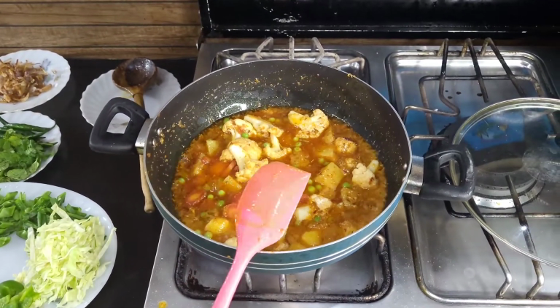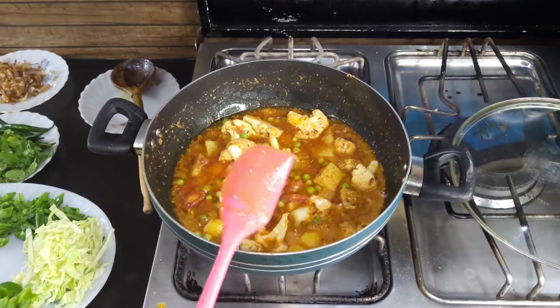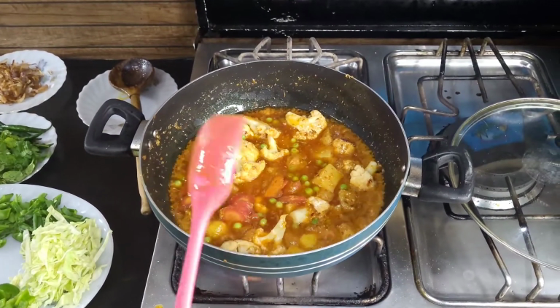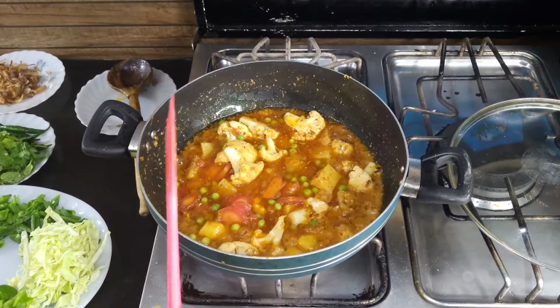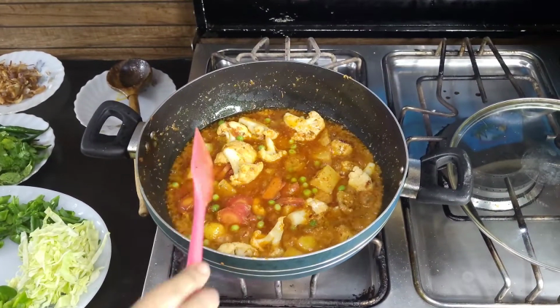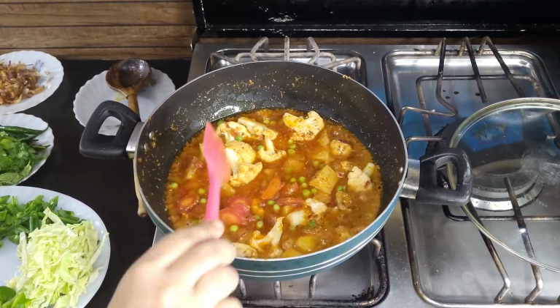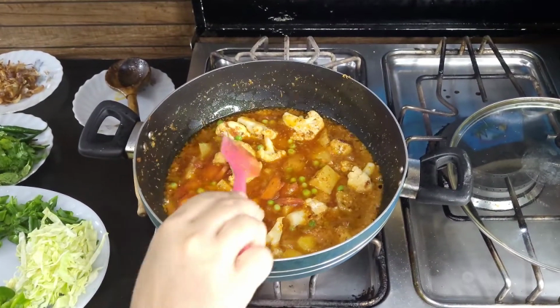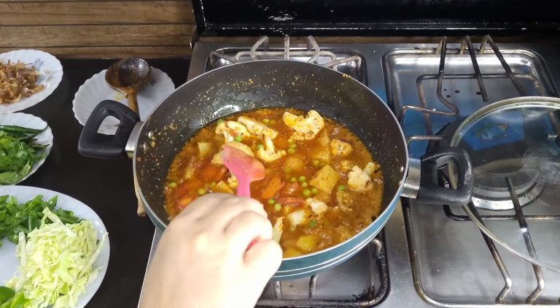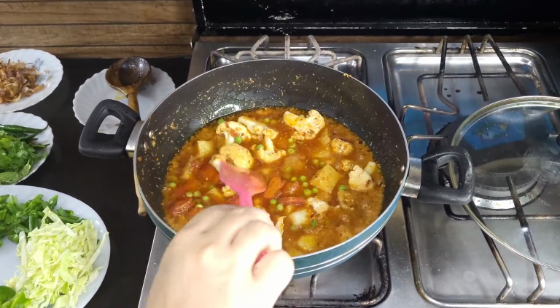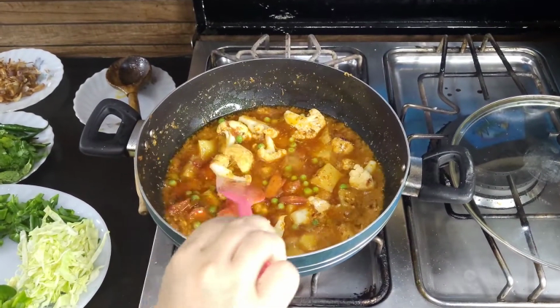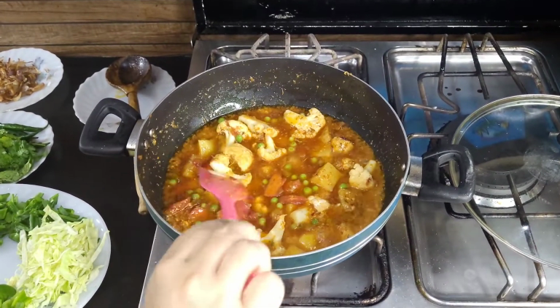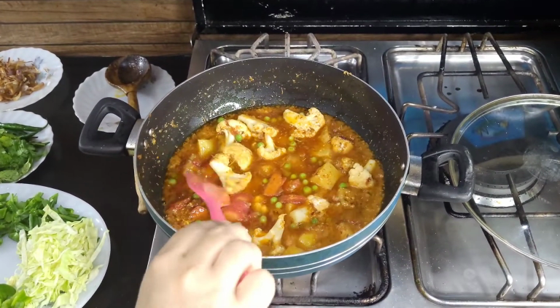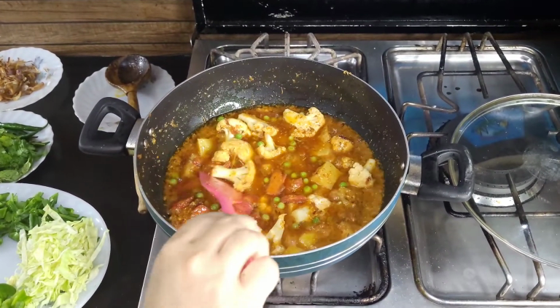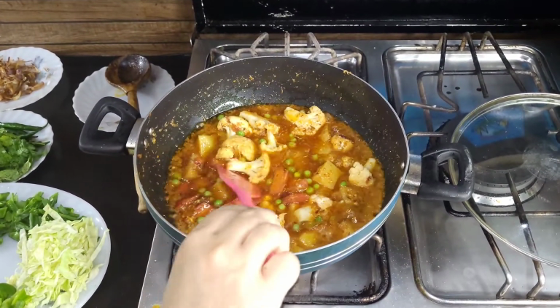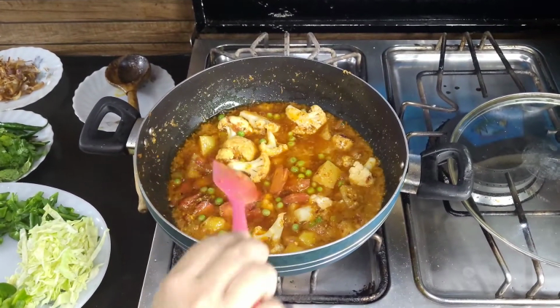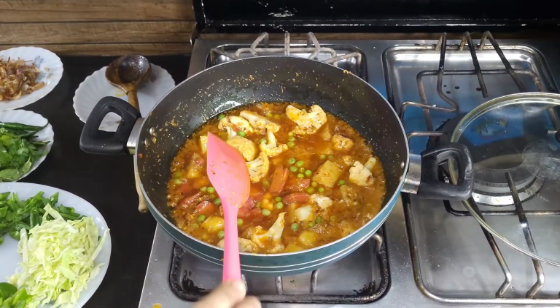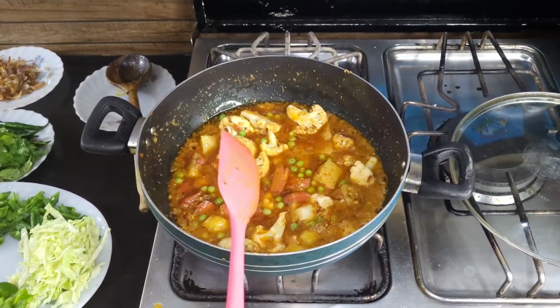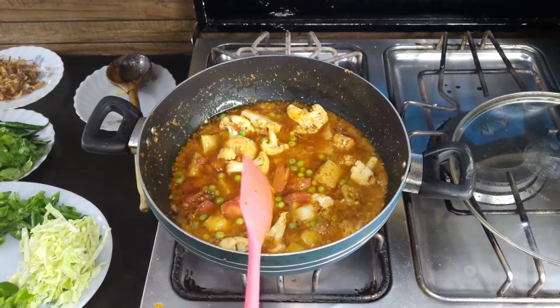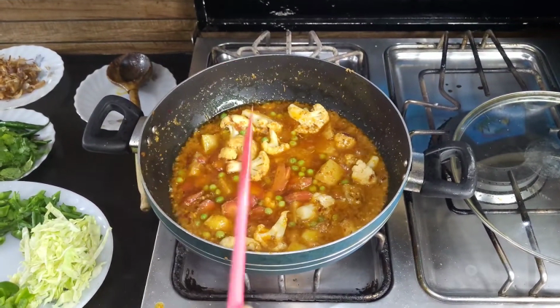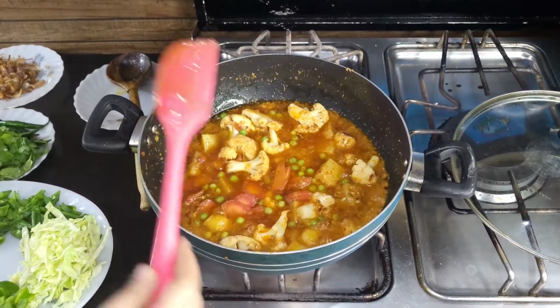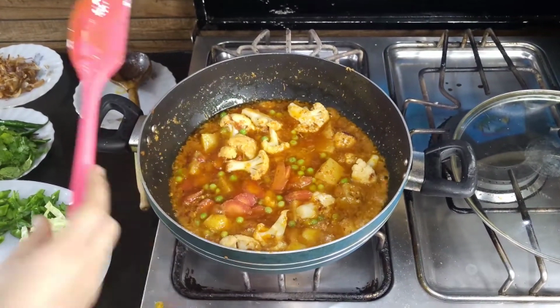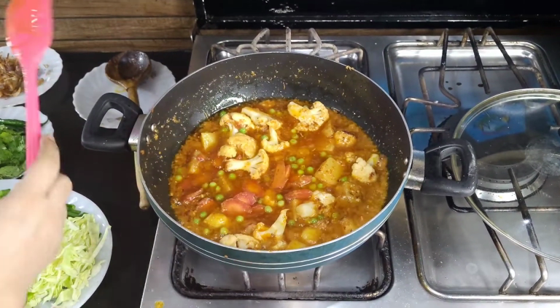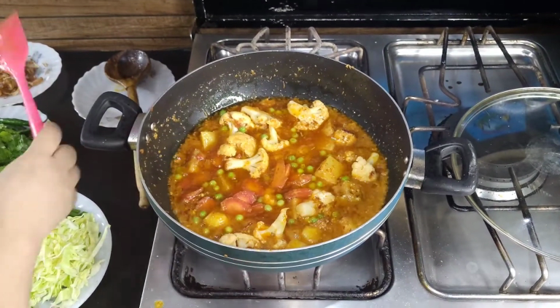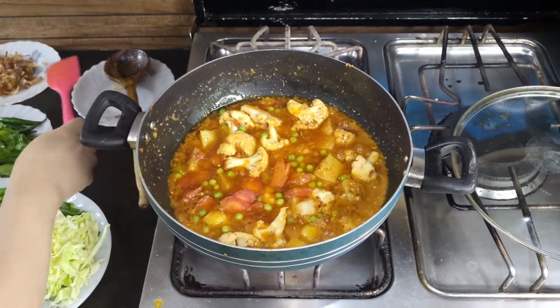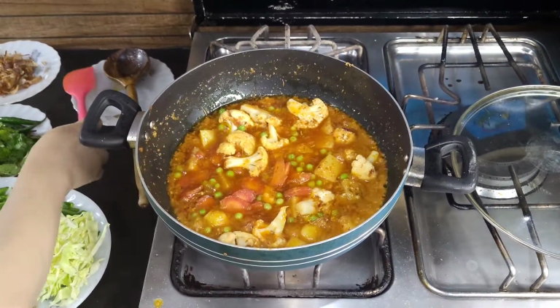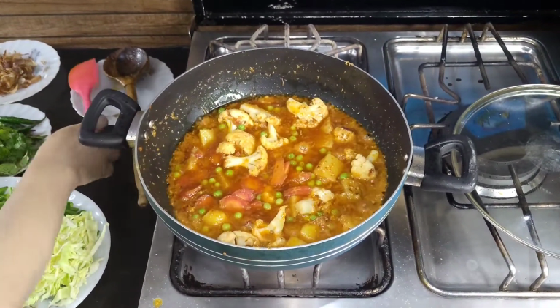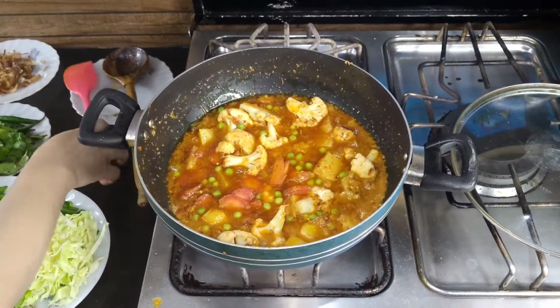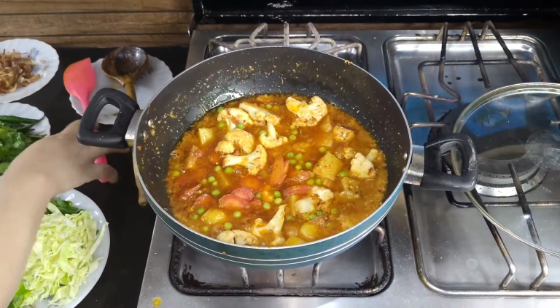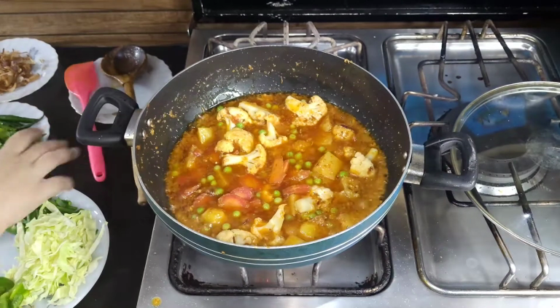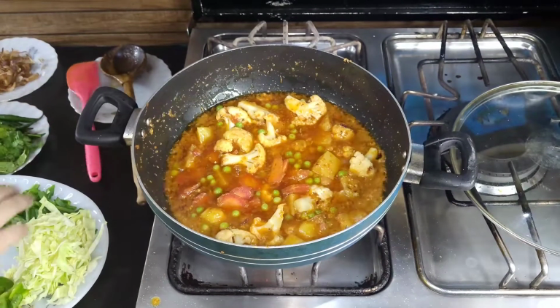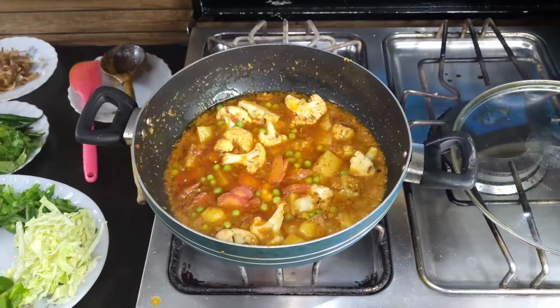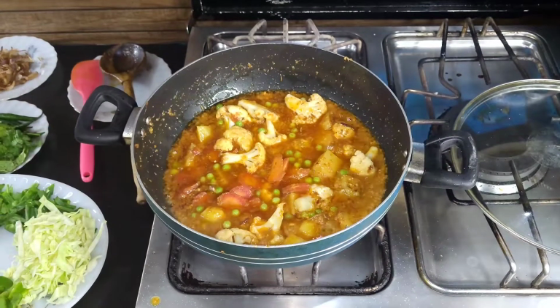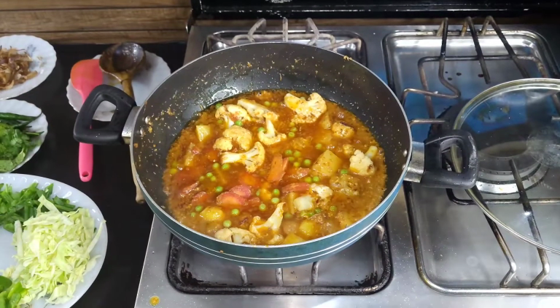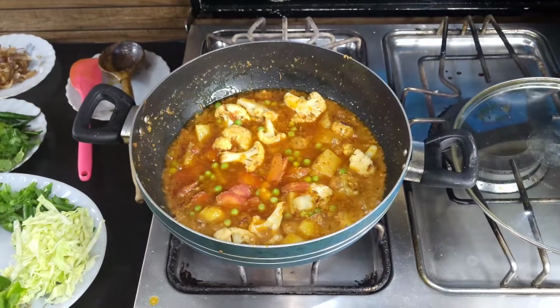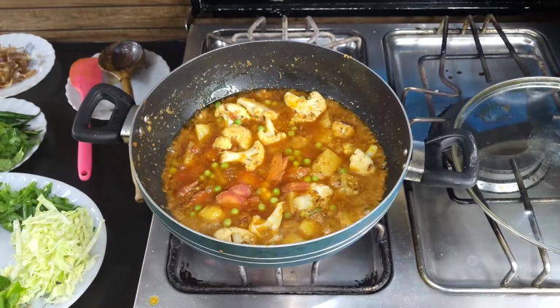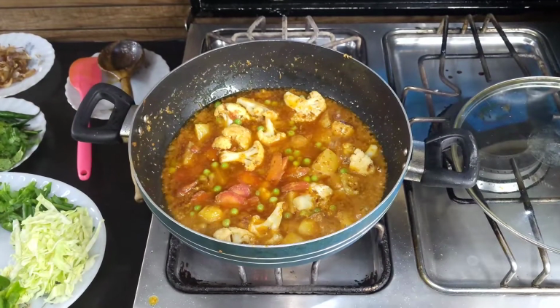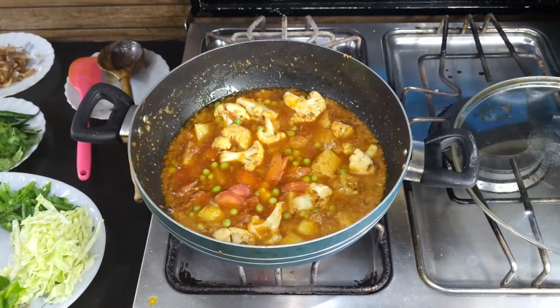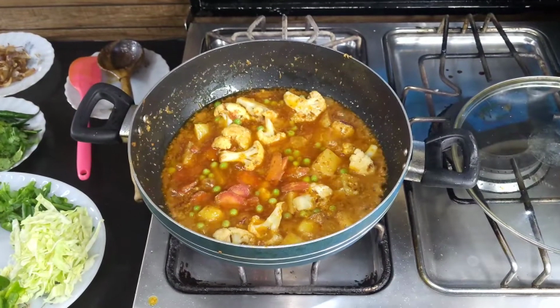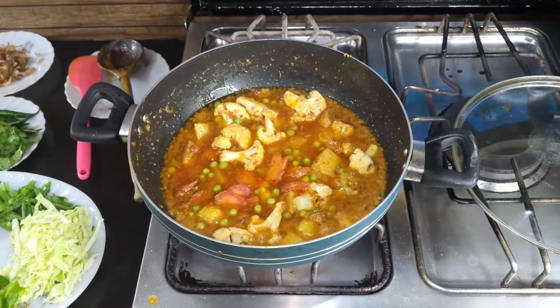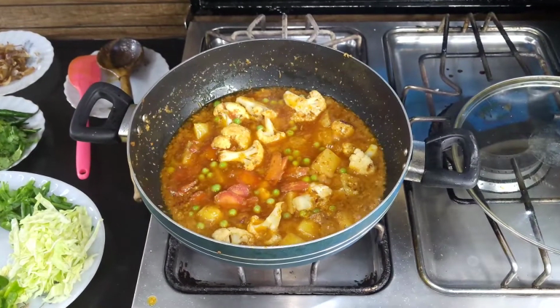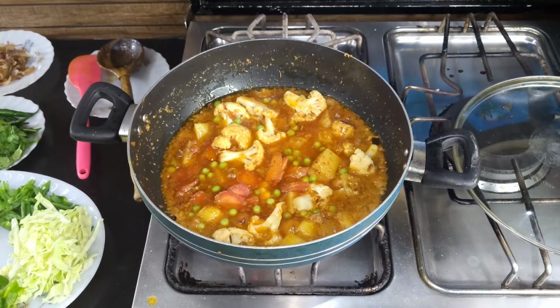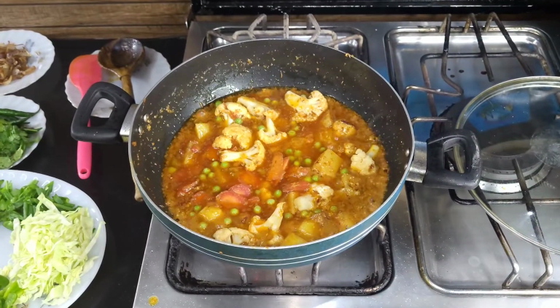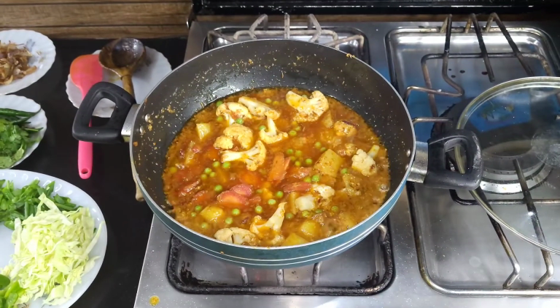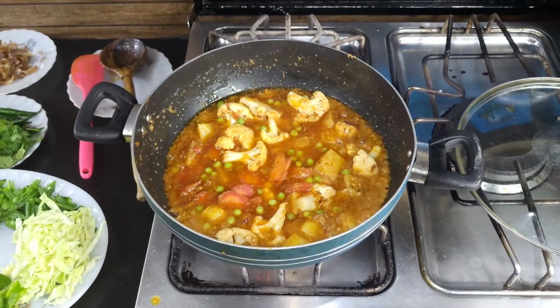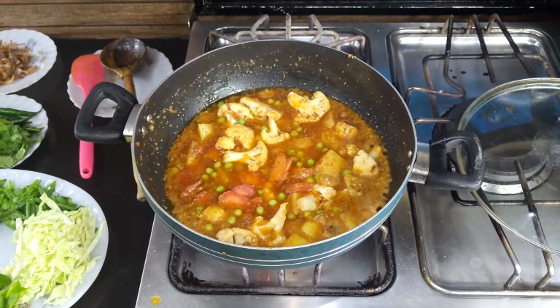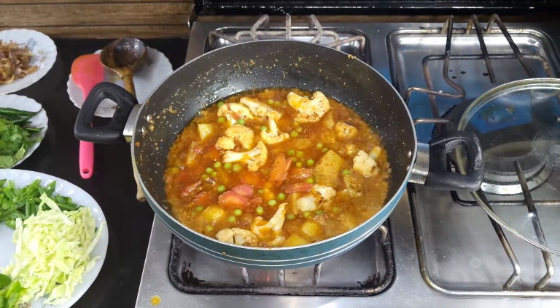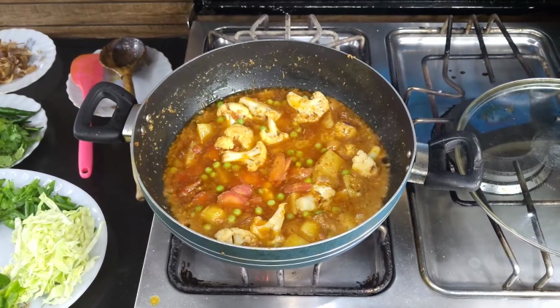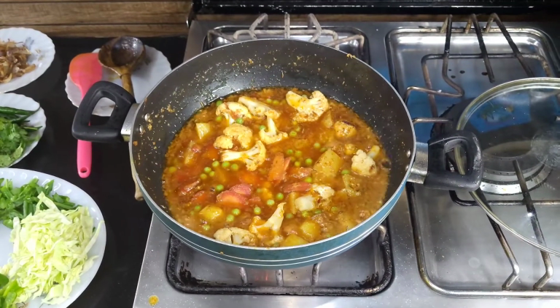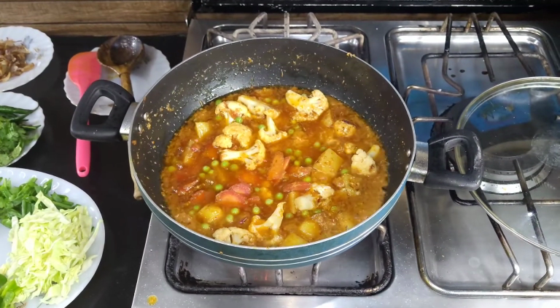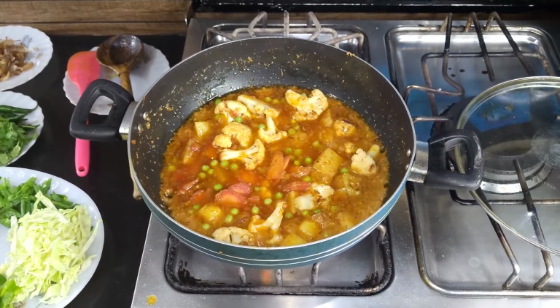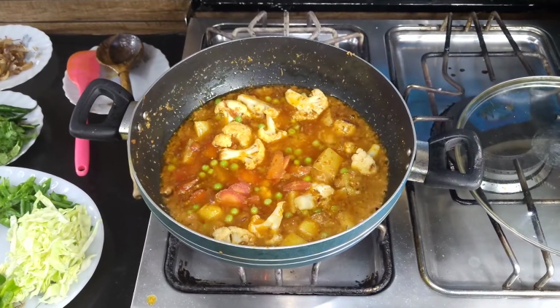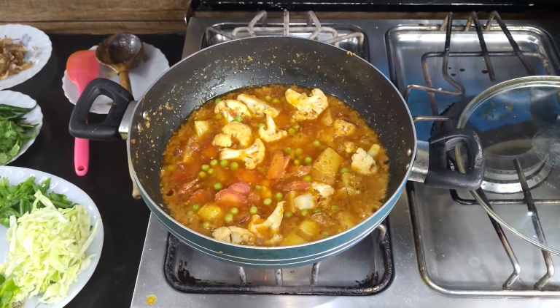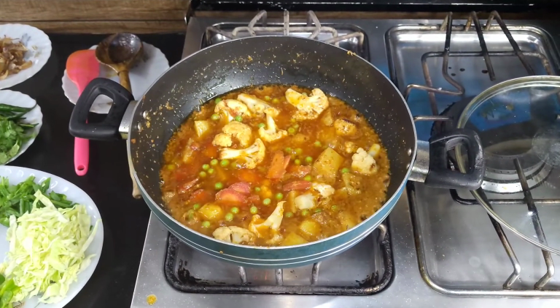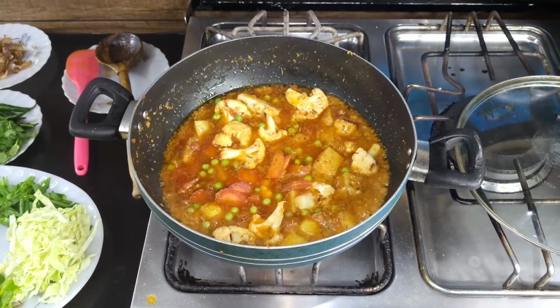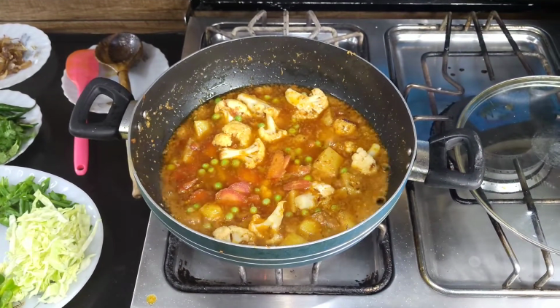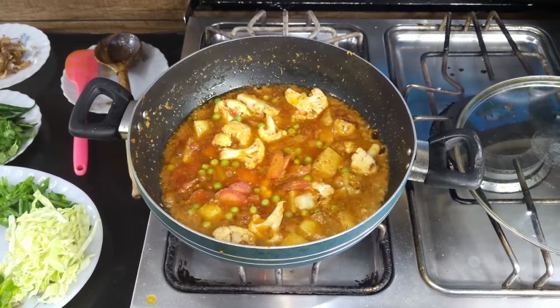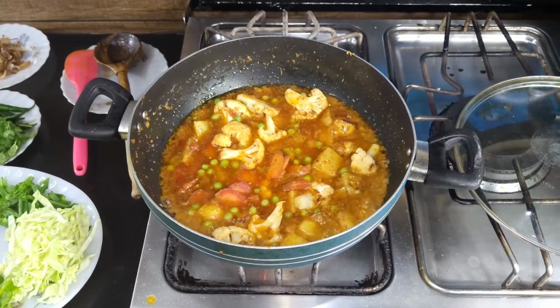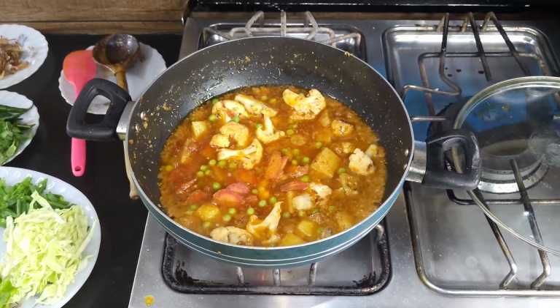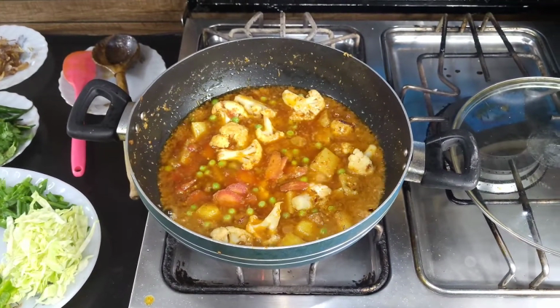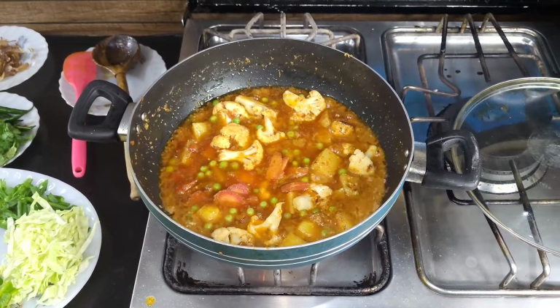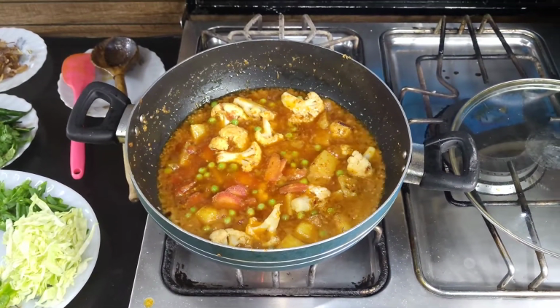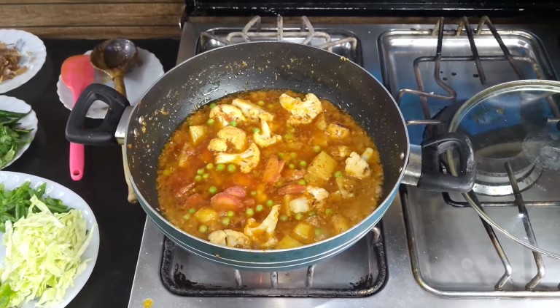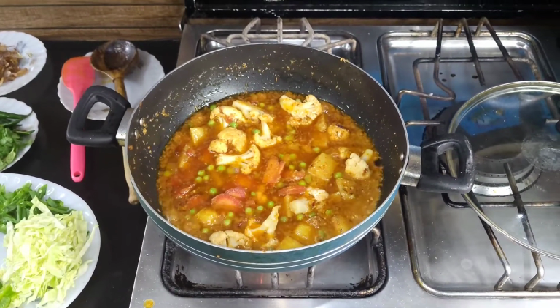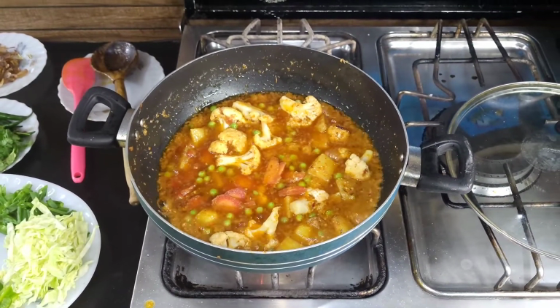And now we will add the soy sauce. Let's add some soy sauce and make it last.